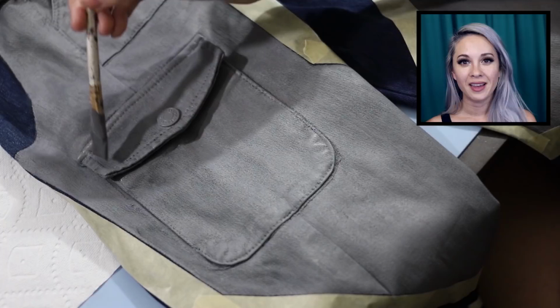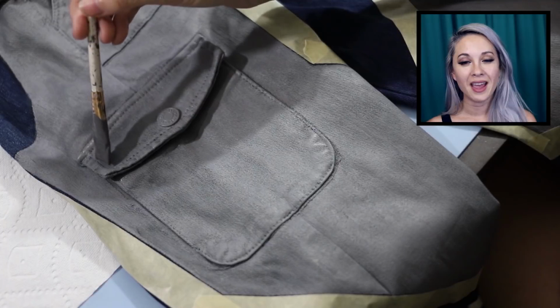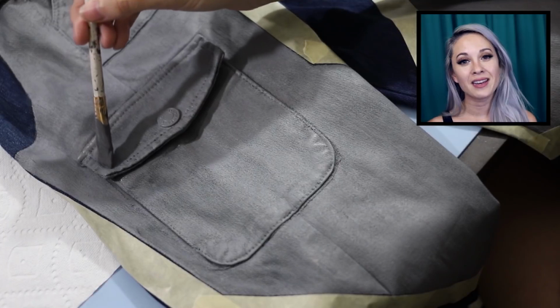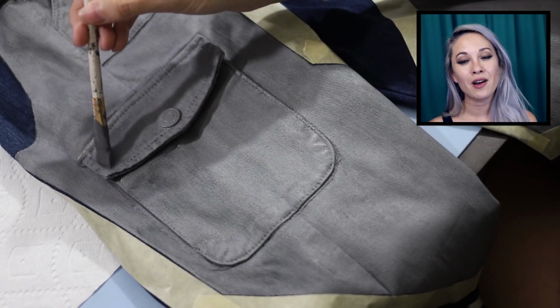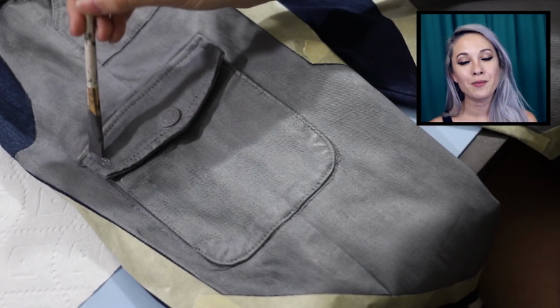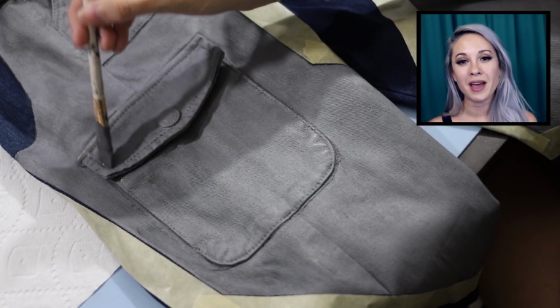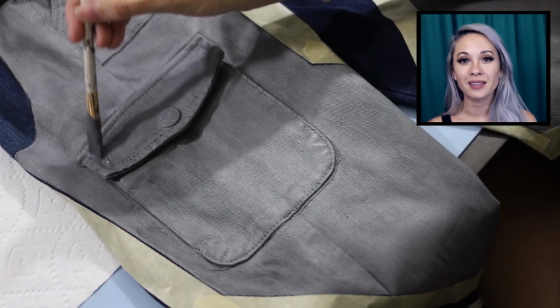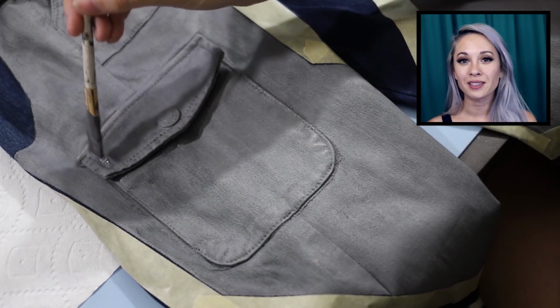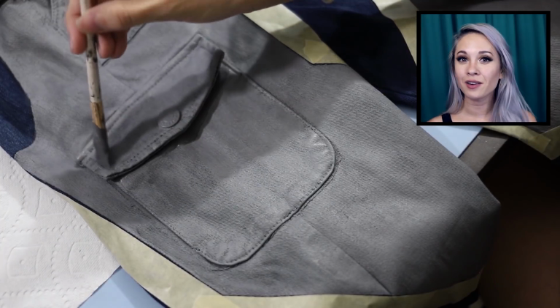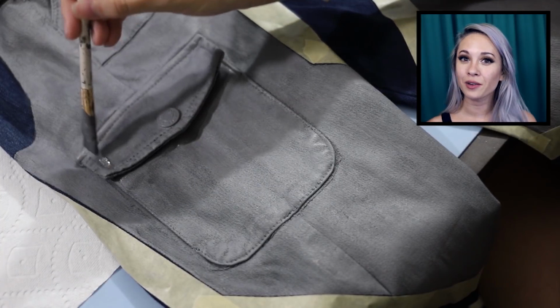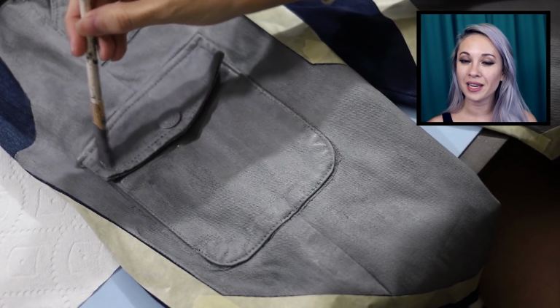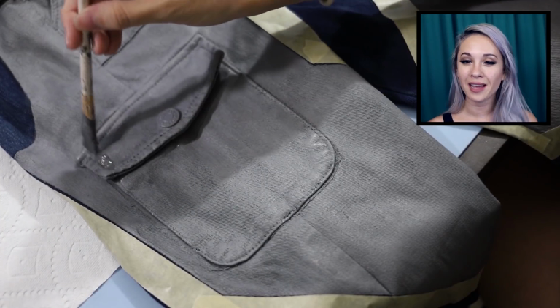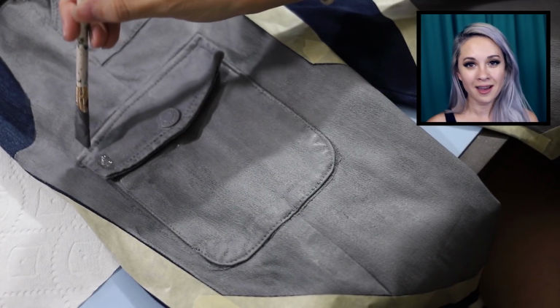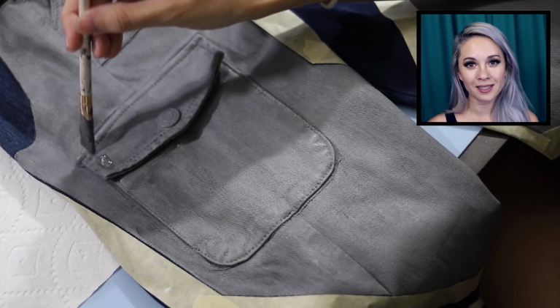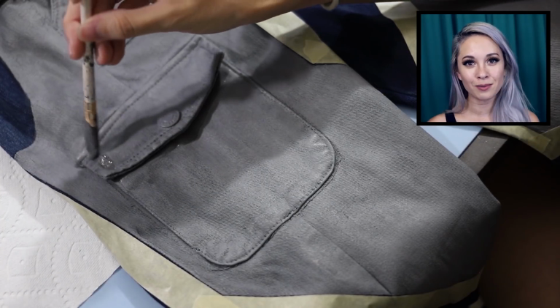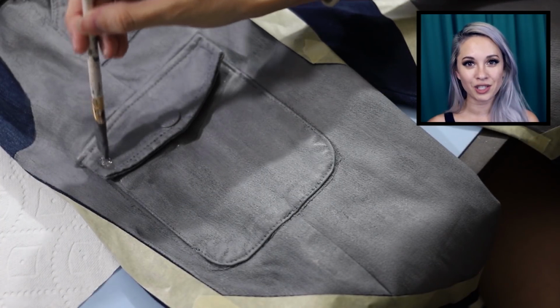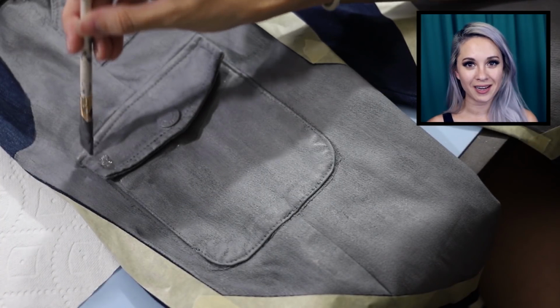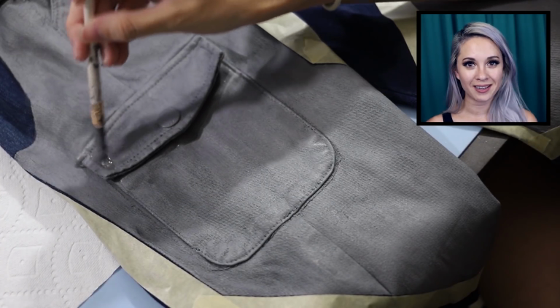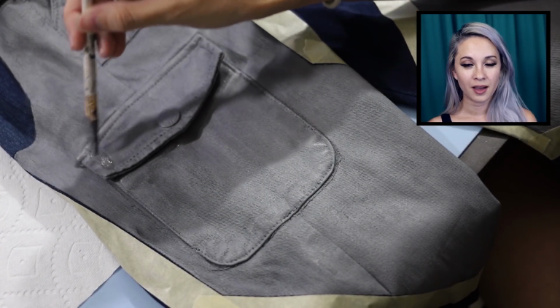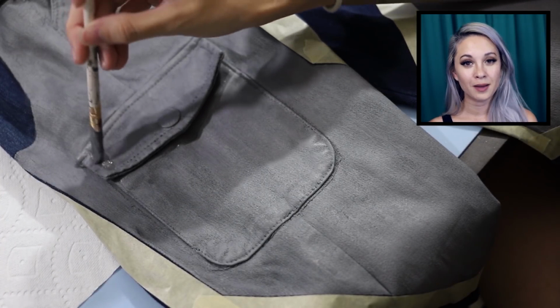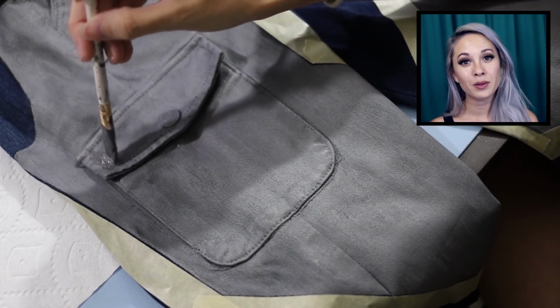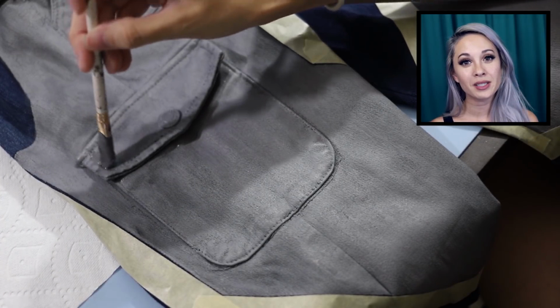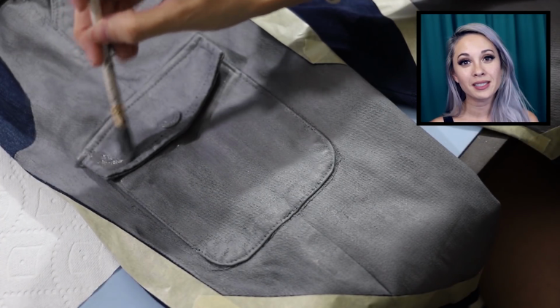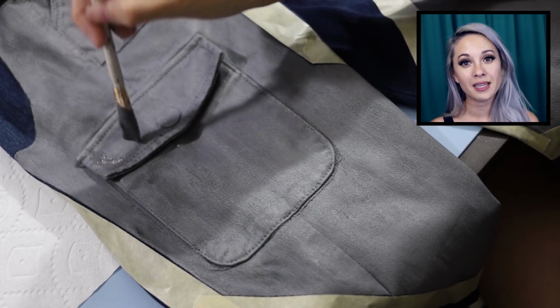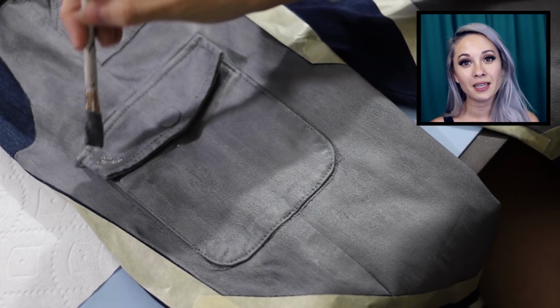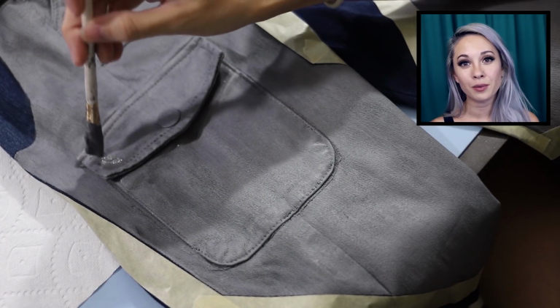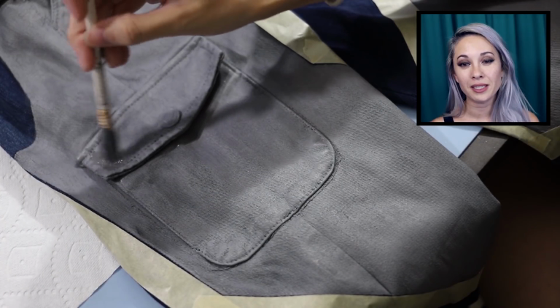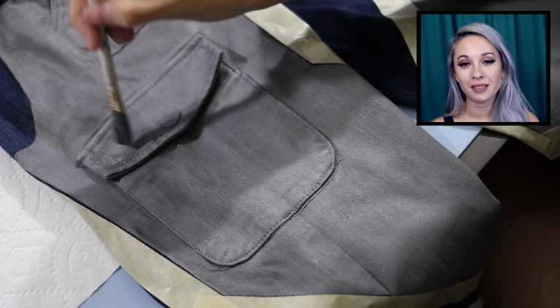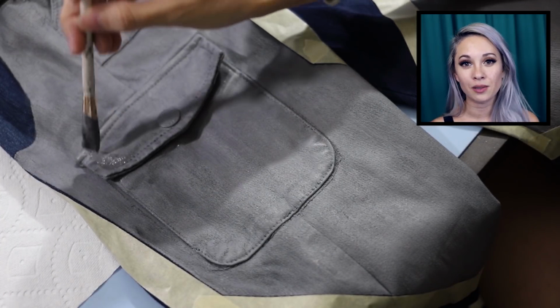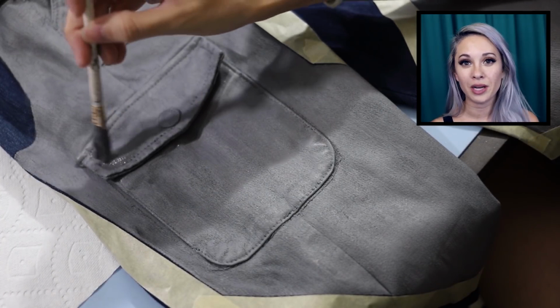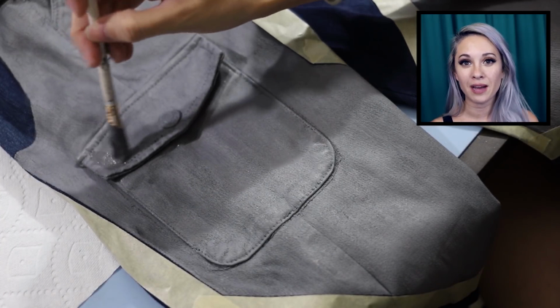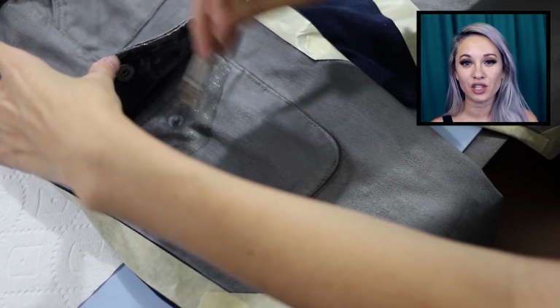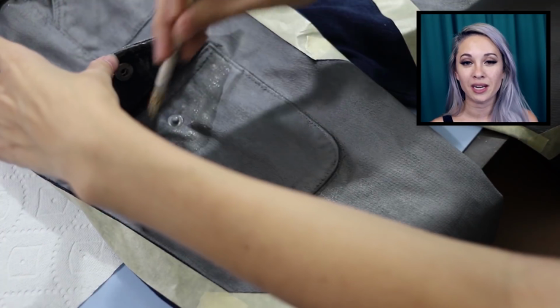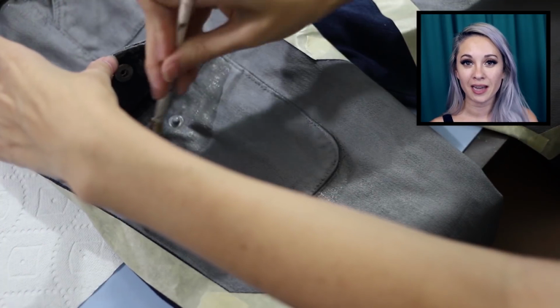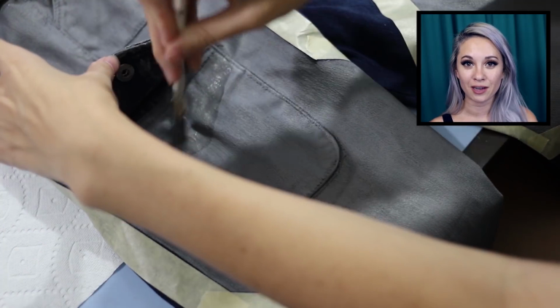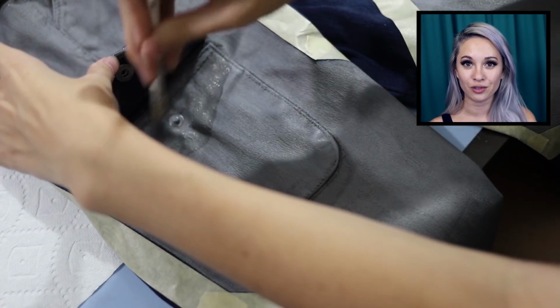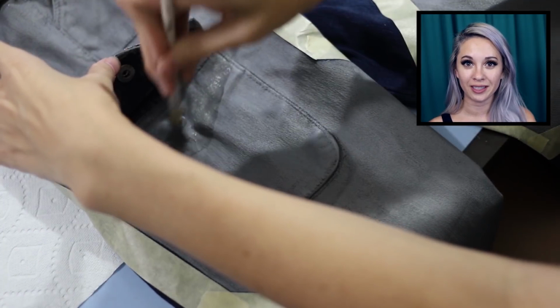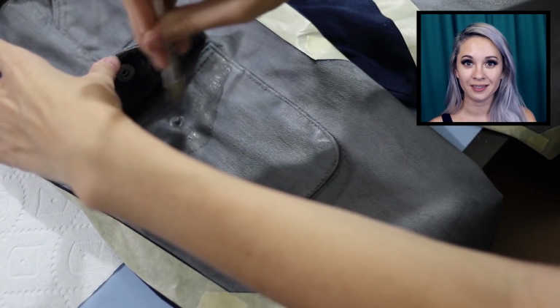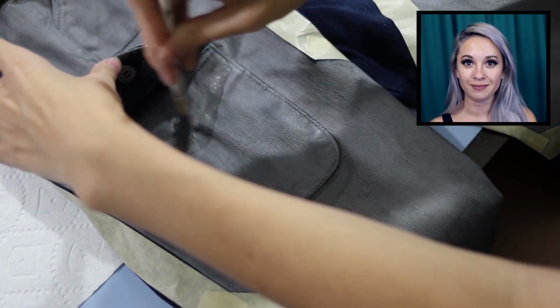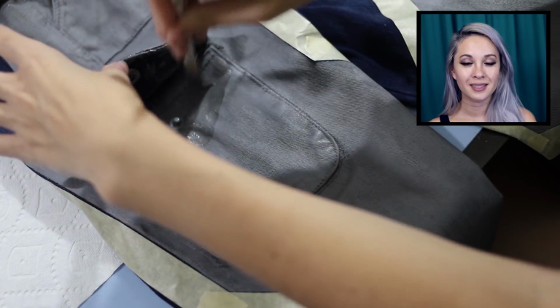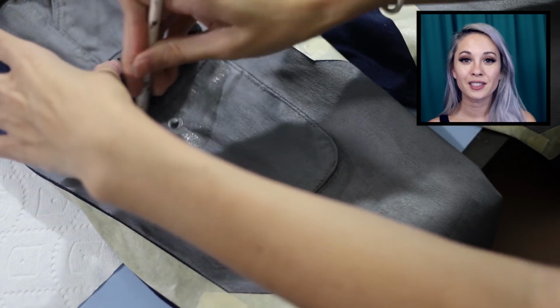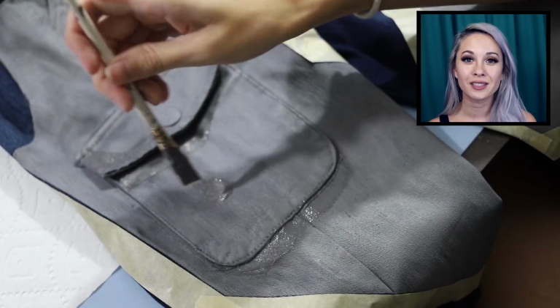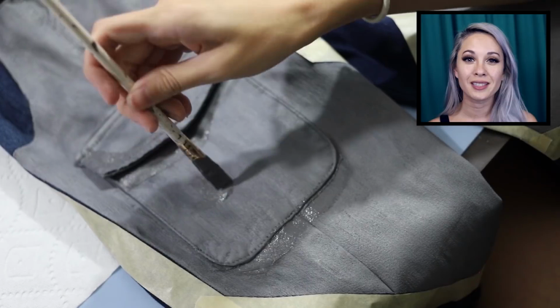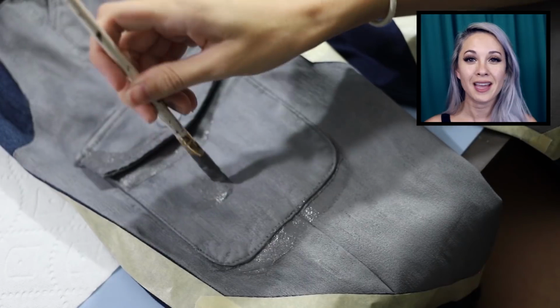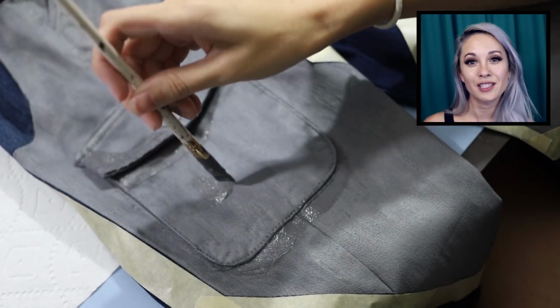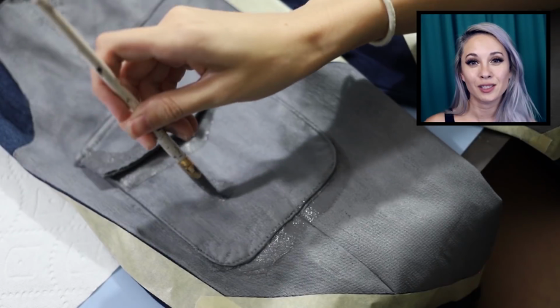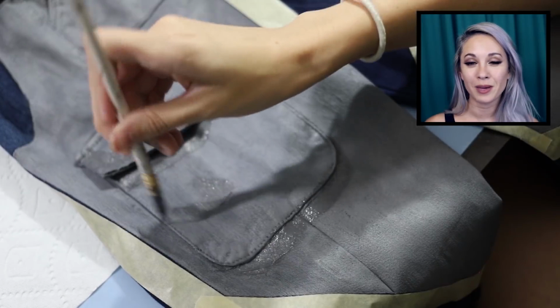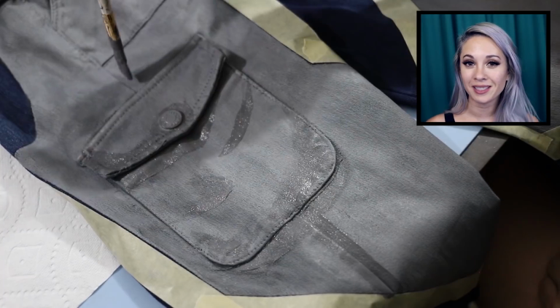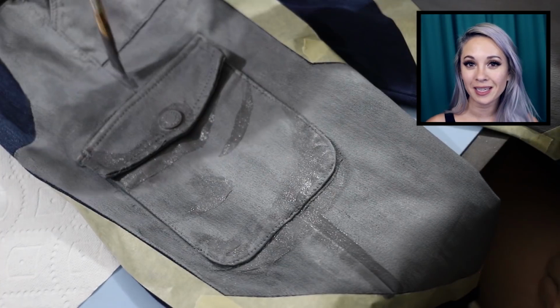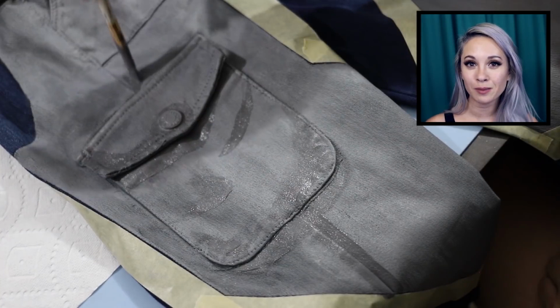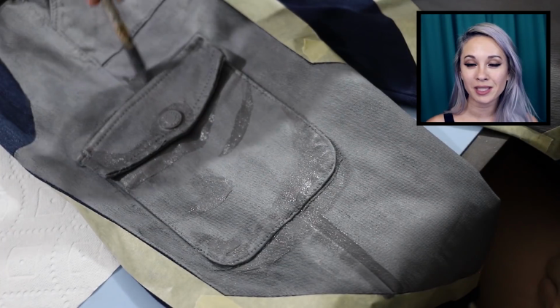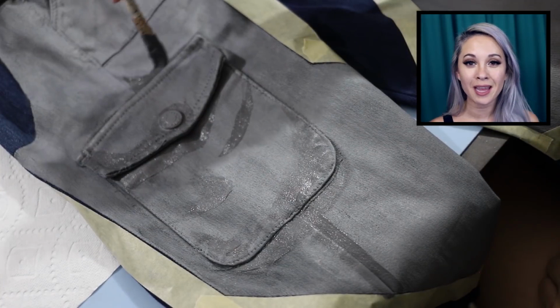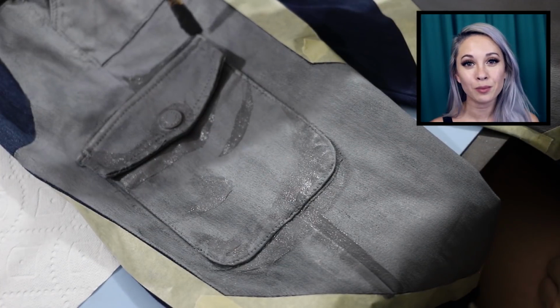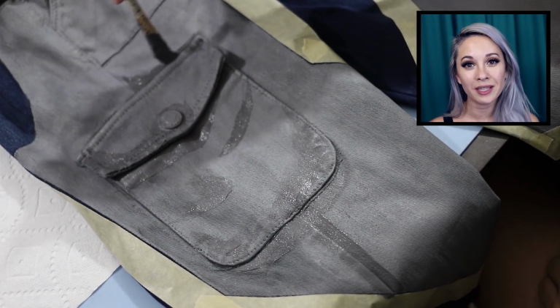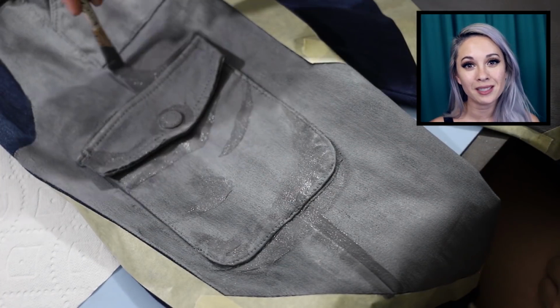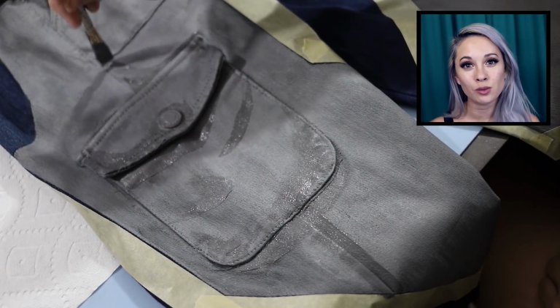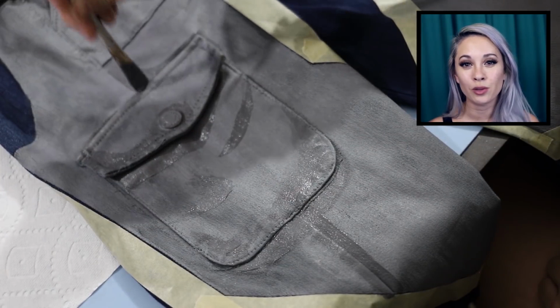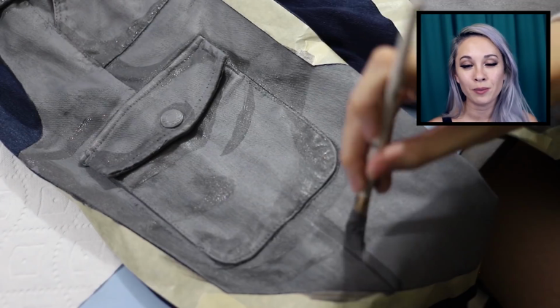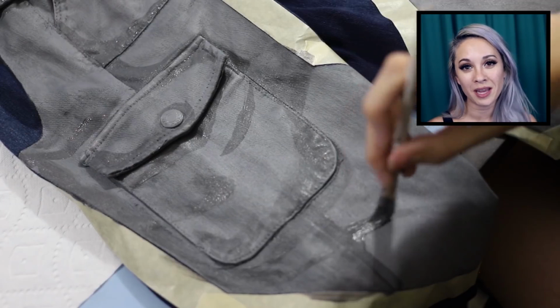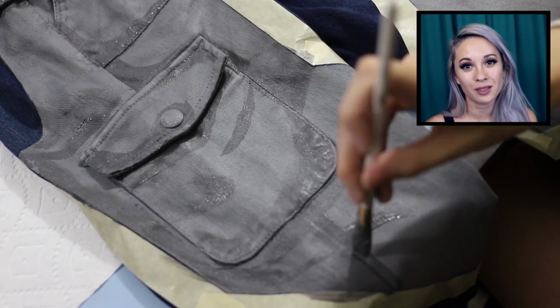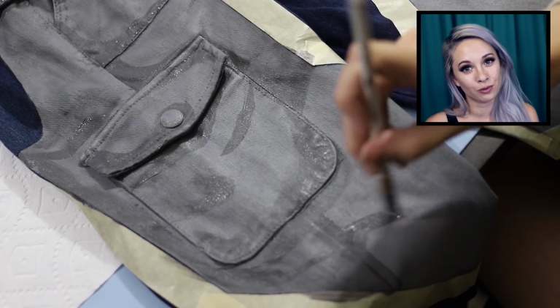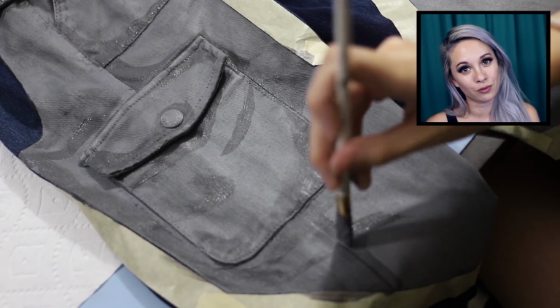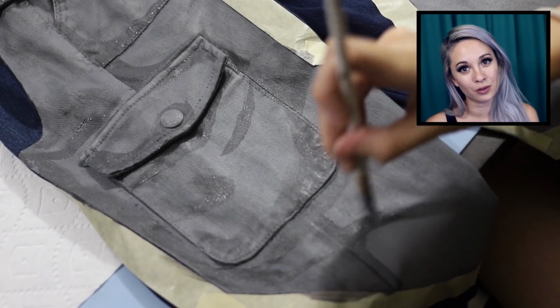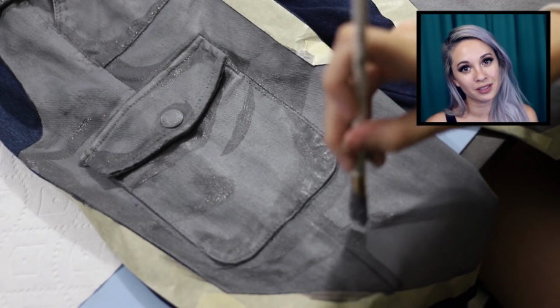Now I'm adding dark gray to add some shading. I'm mostly sticking to places that would have shading naturally, such as the edges by seams and places where the pants would fold.